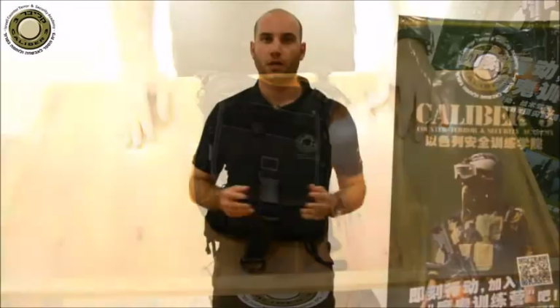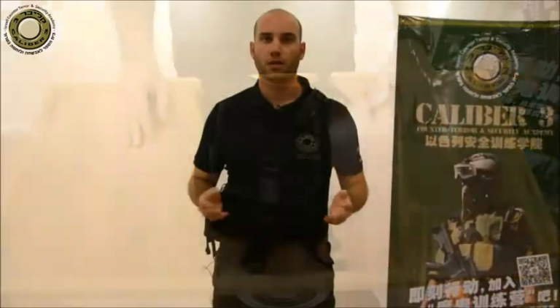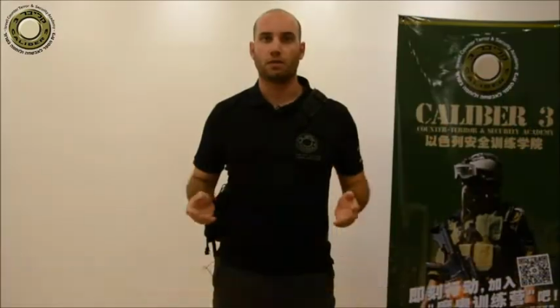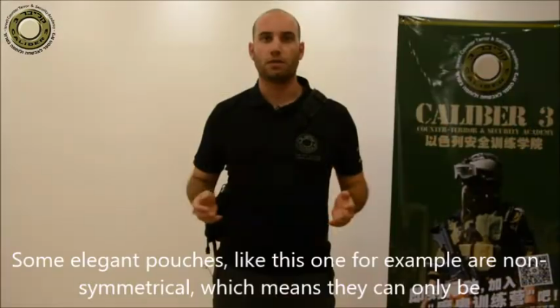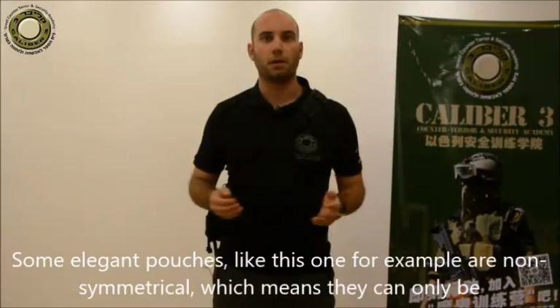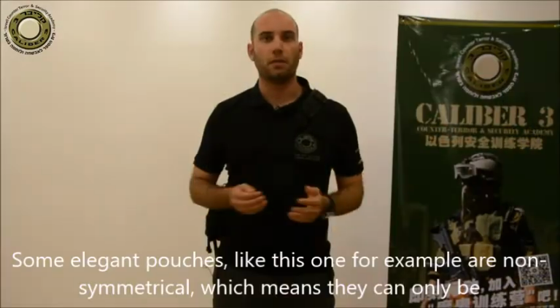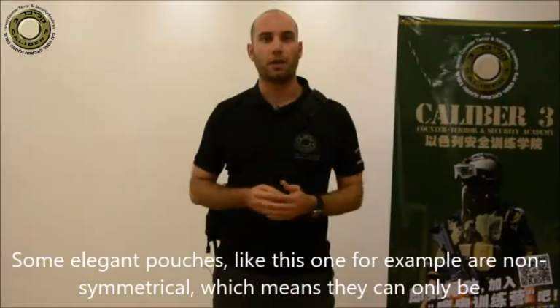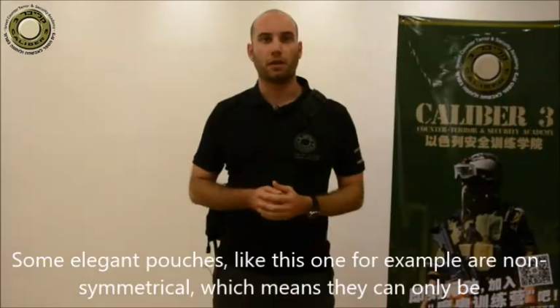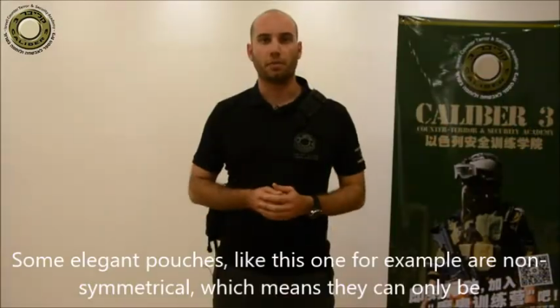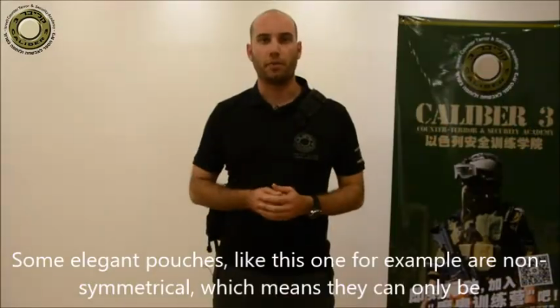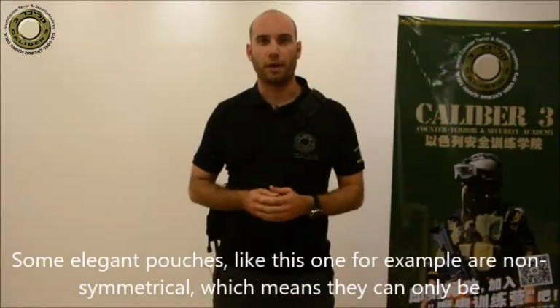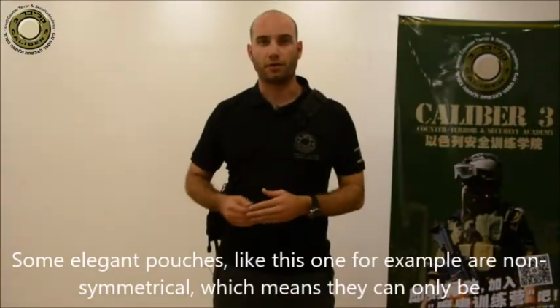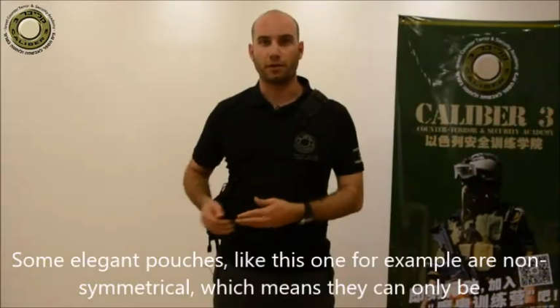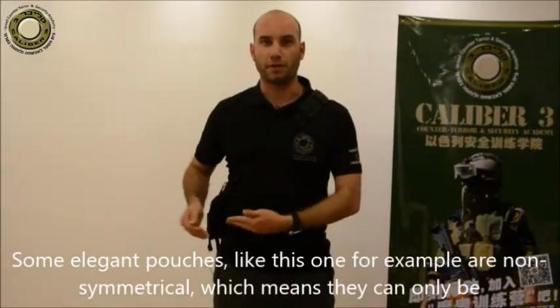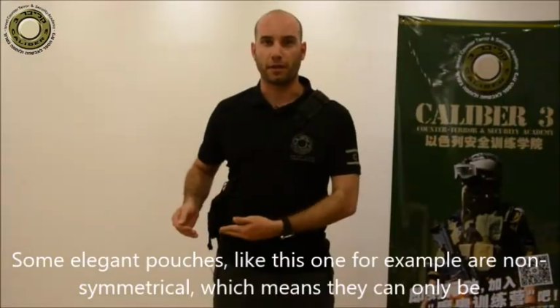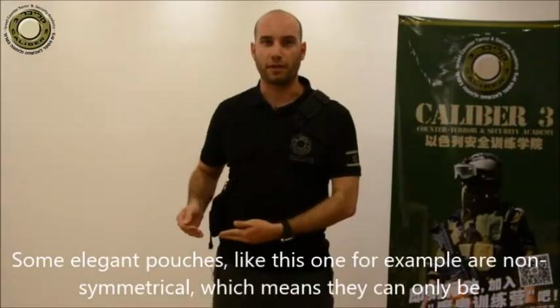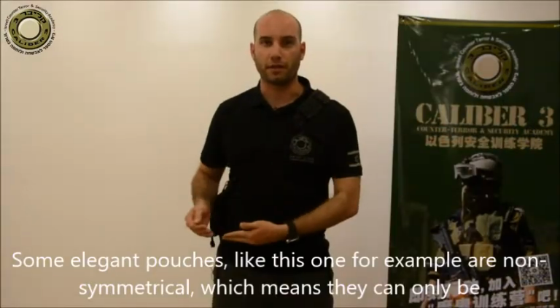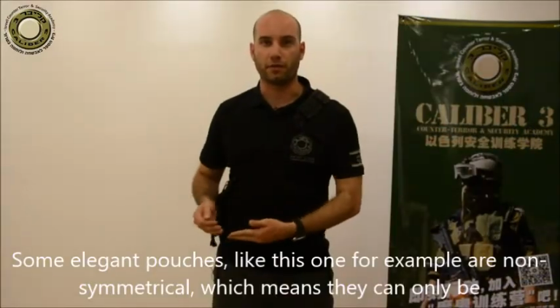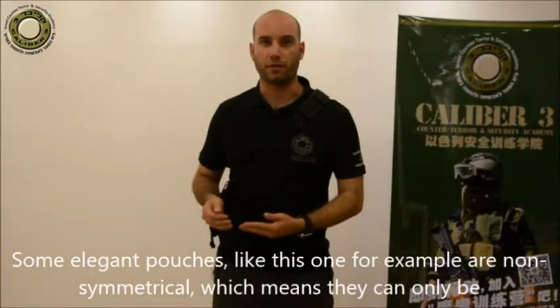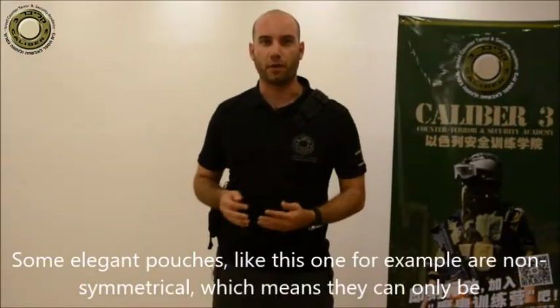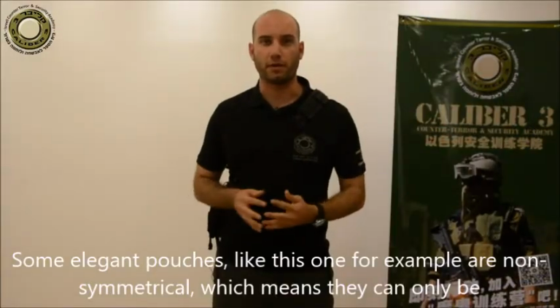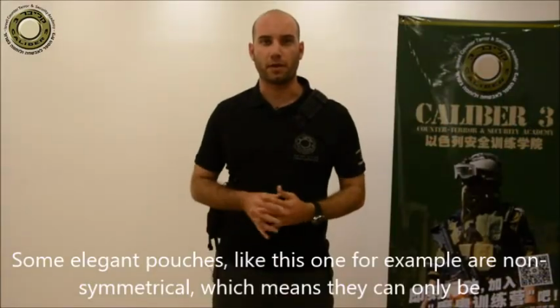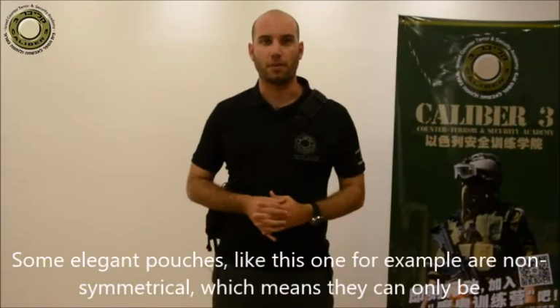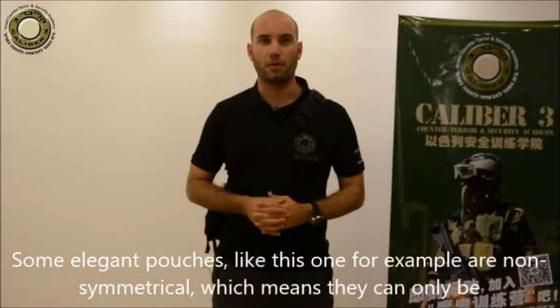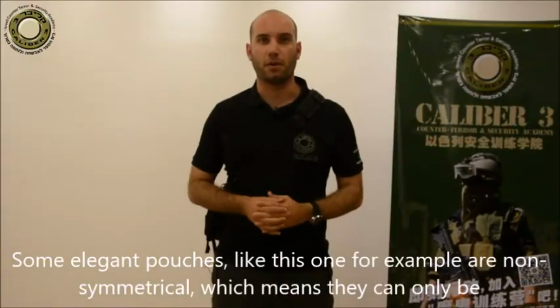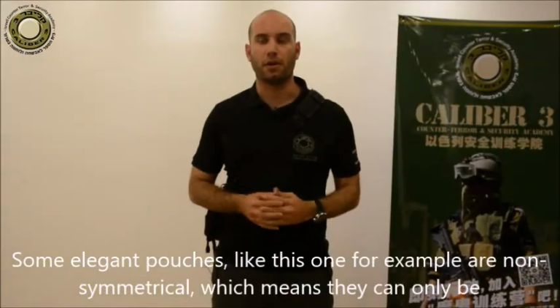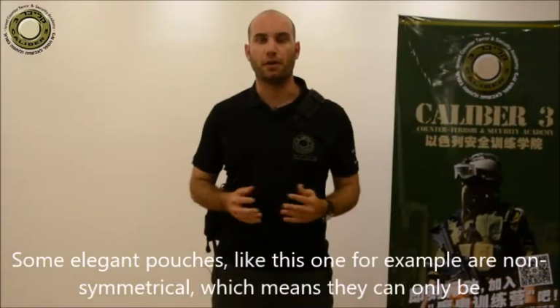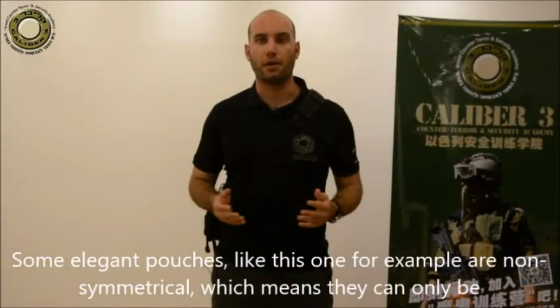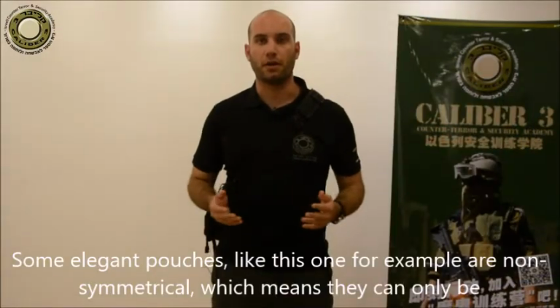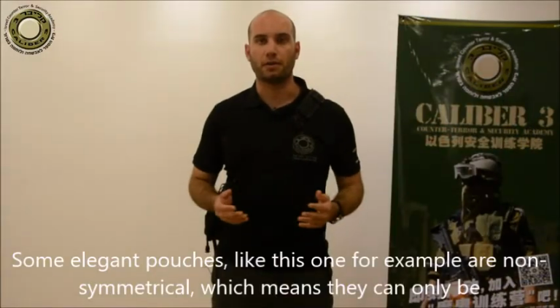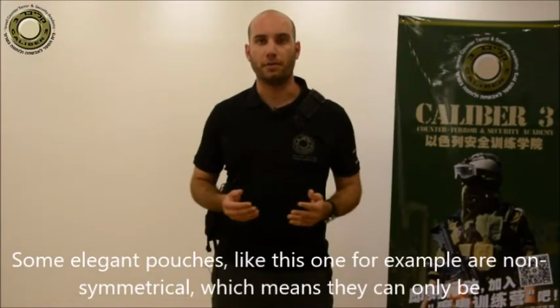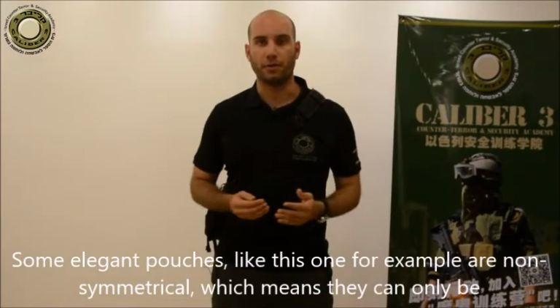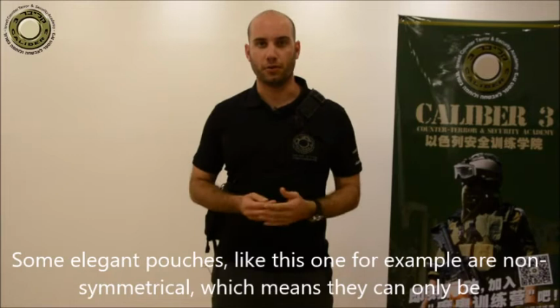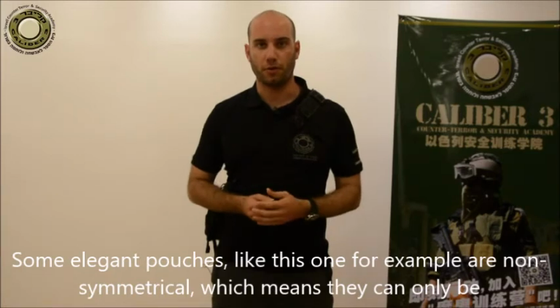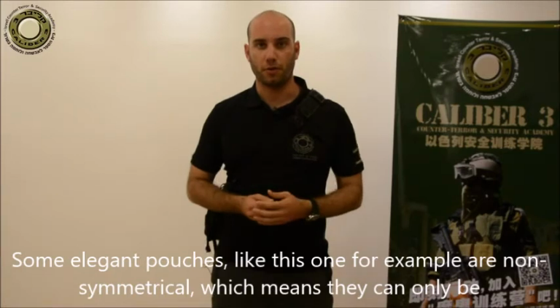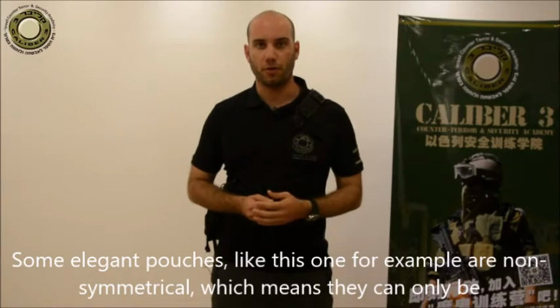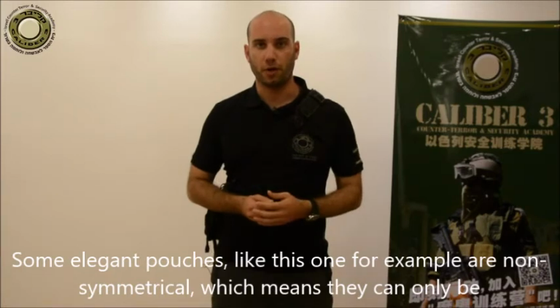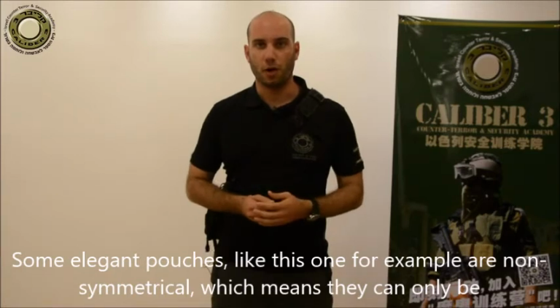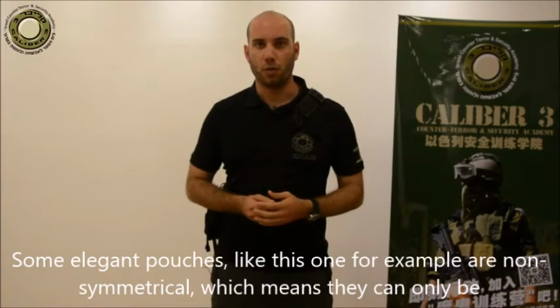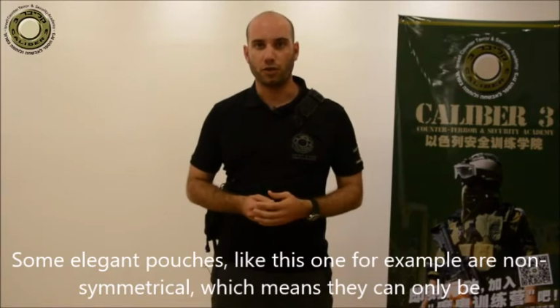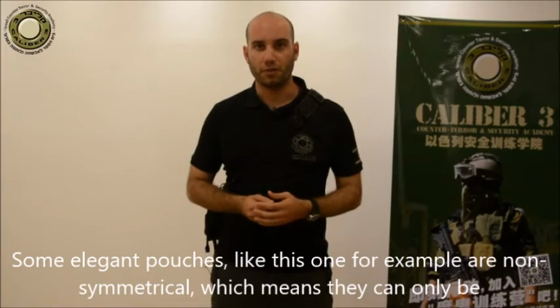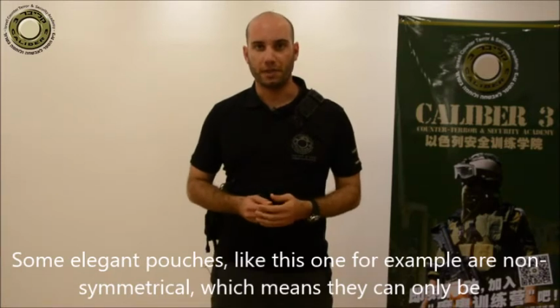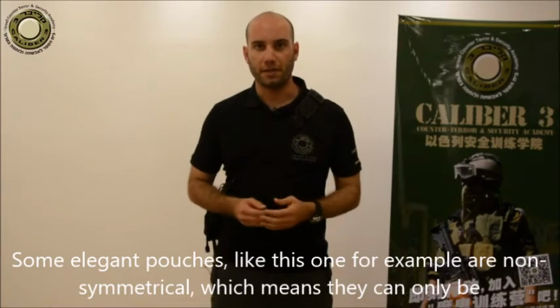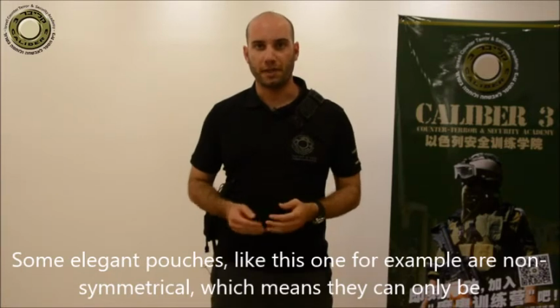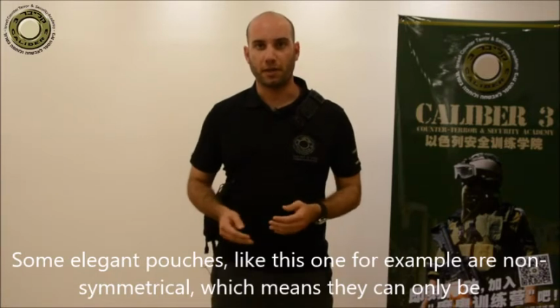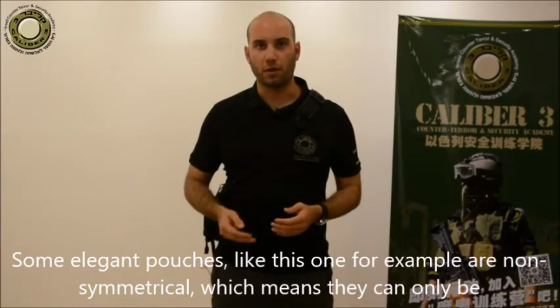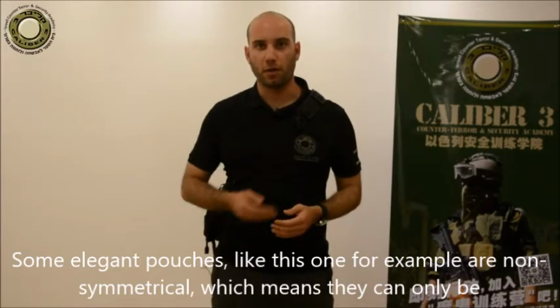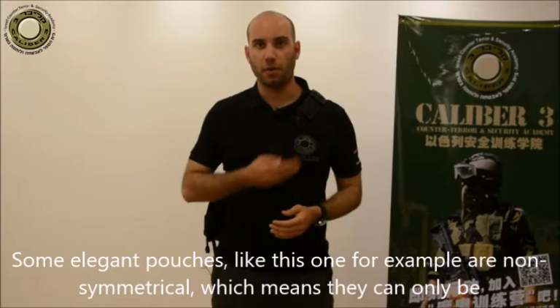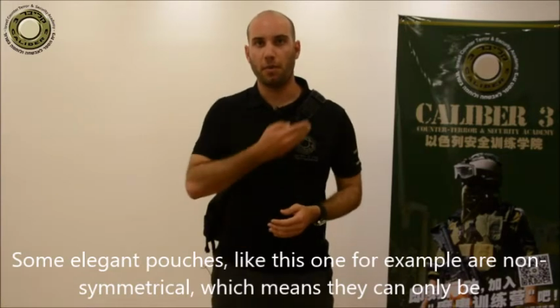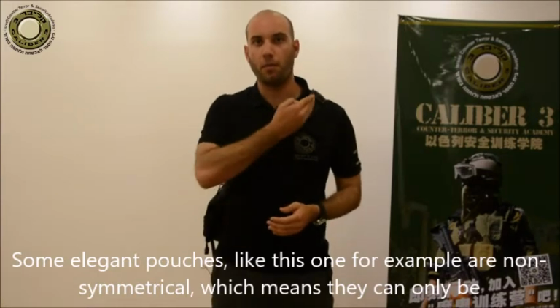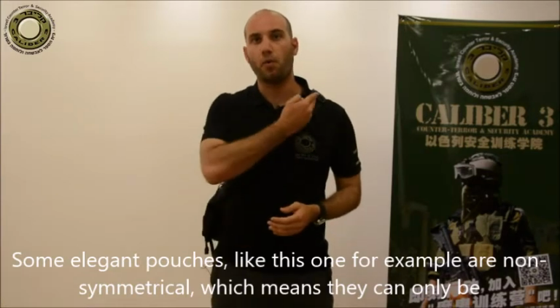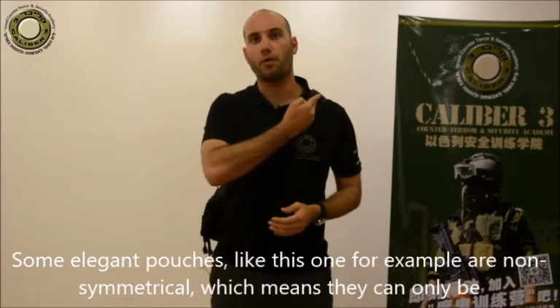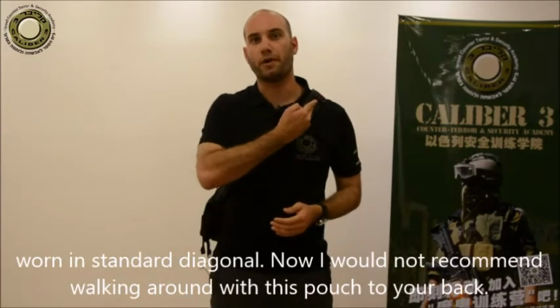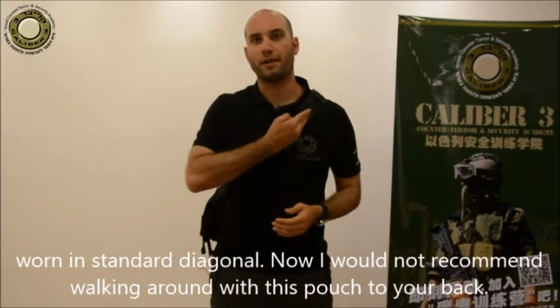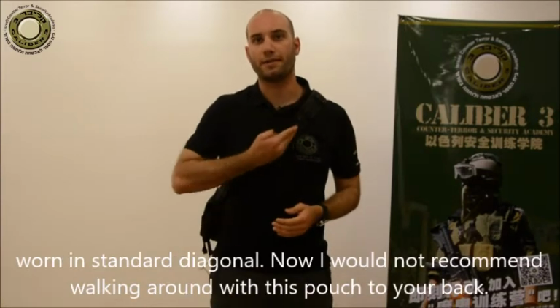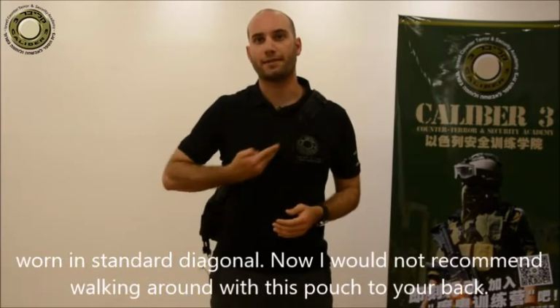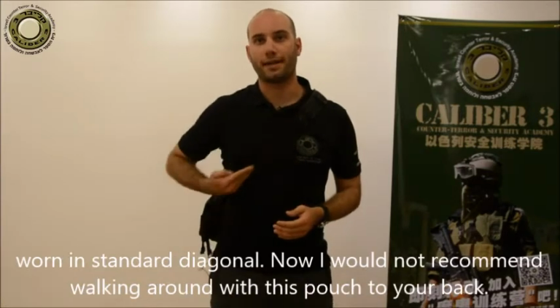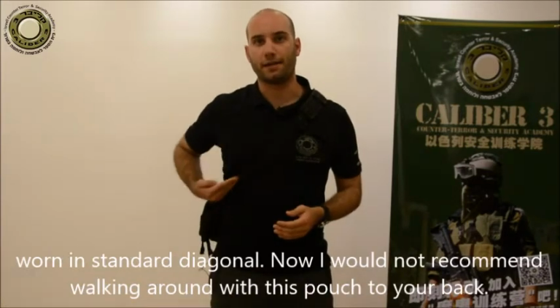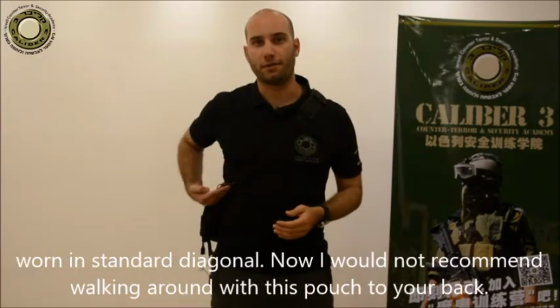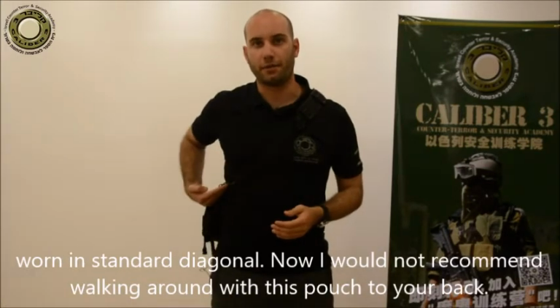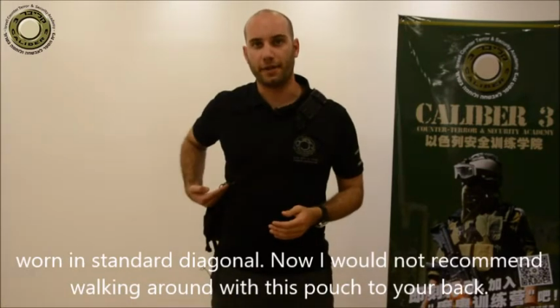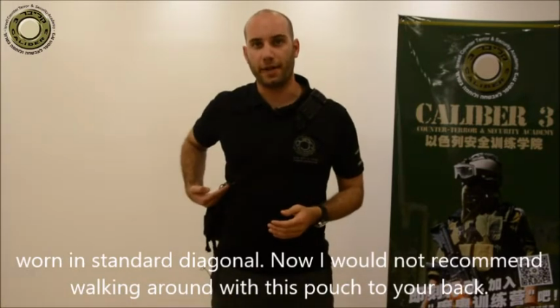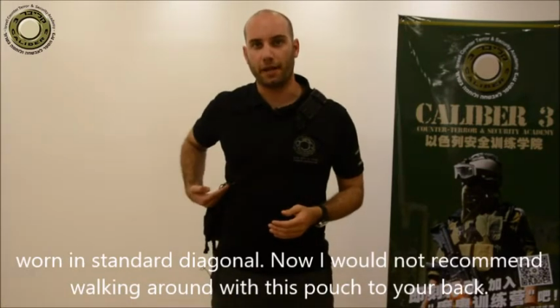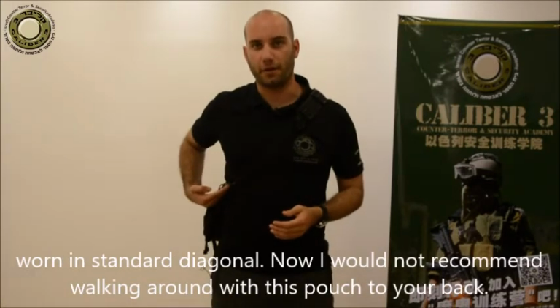Some Elegant Pouches, like this one for example, are non-symmetrical, which means they can only be worn in standard diagonal.